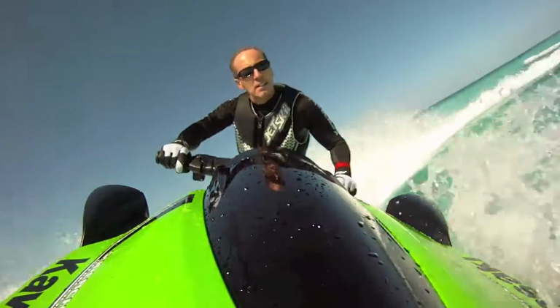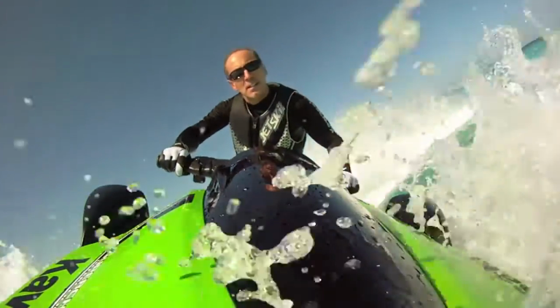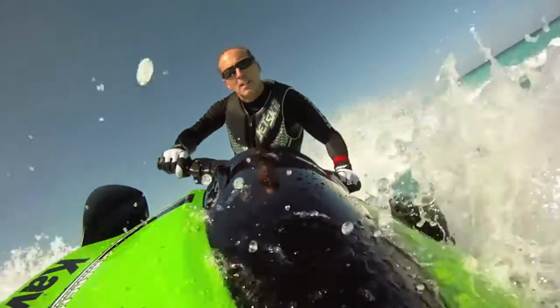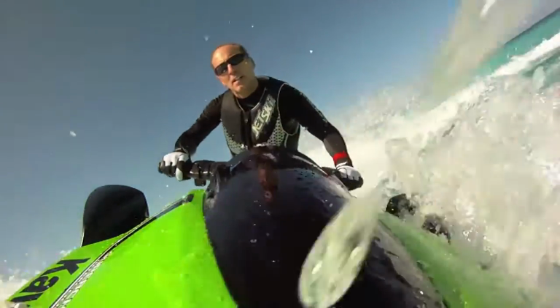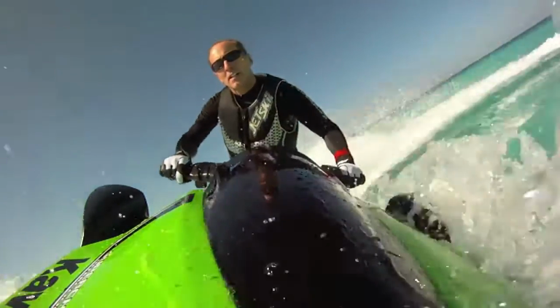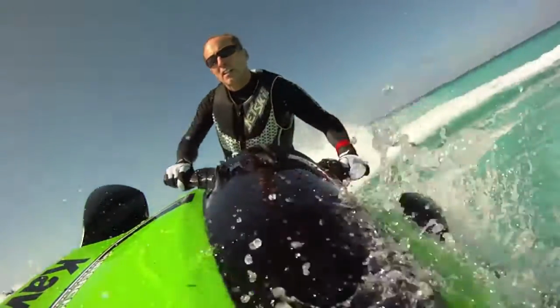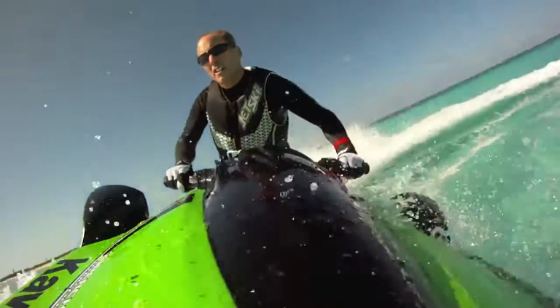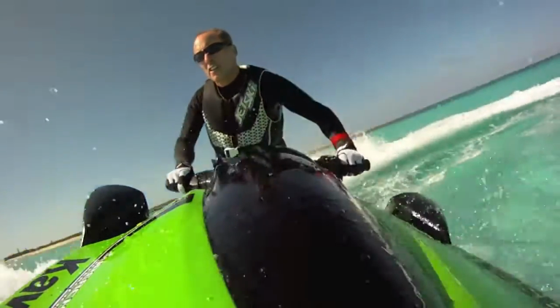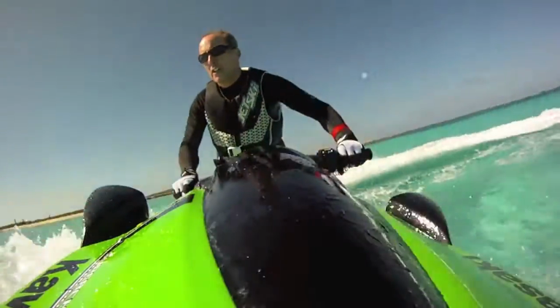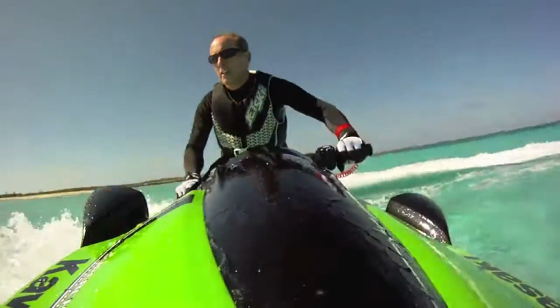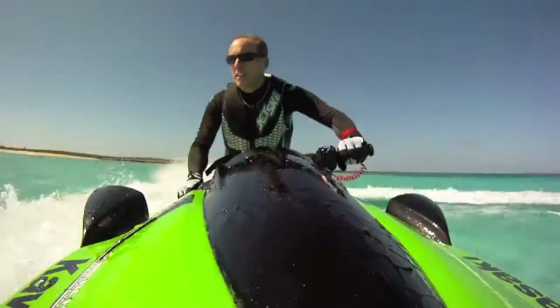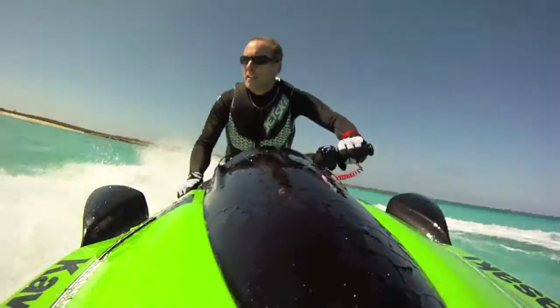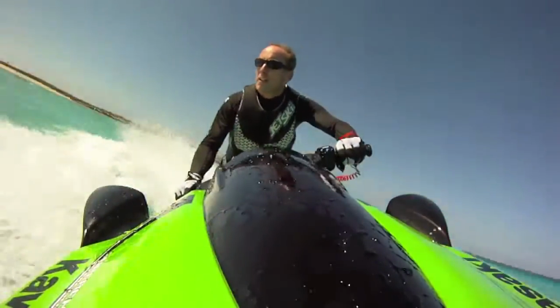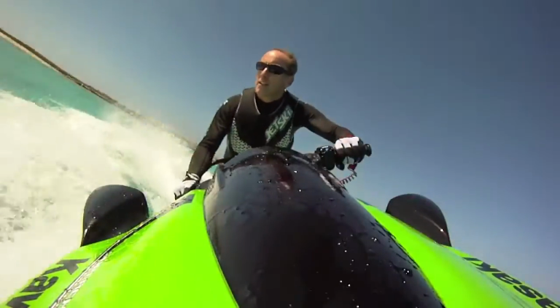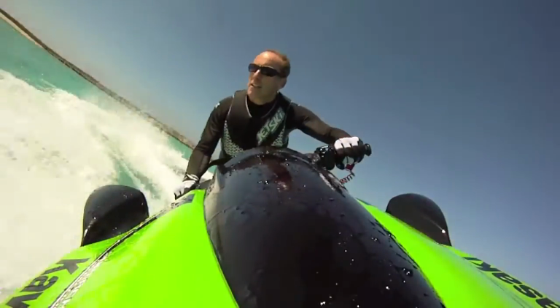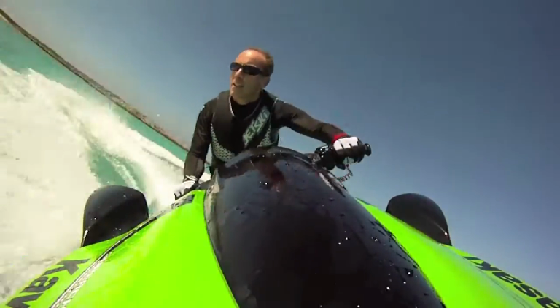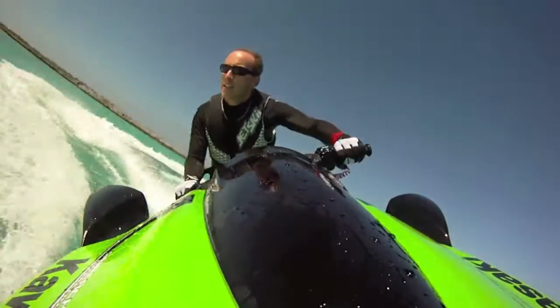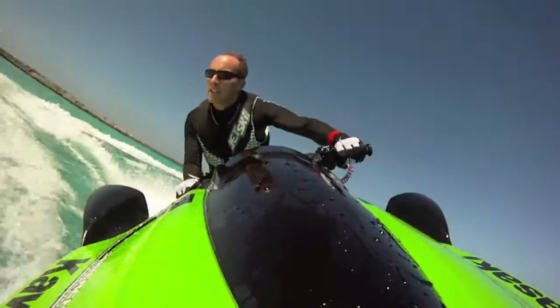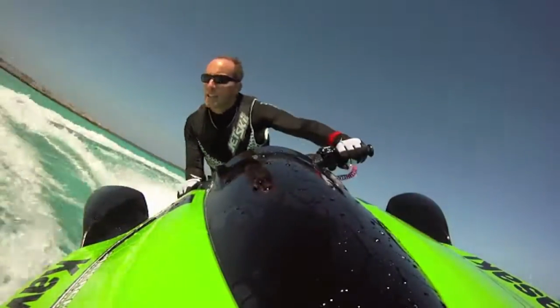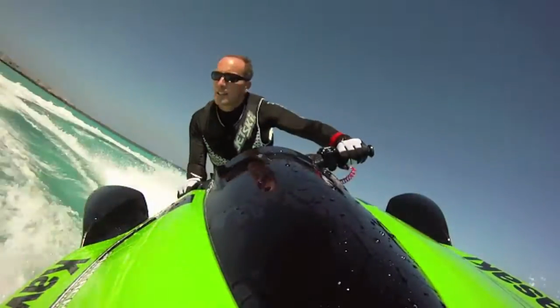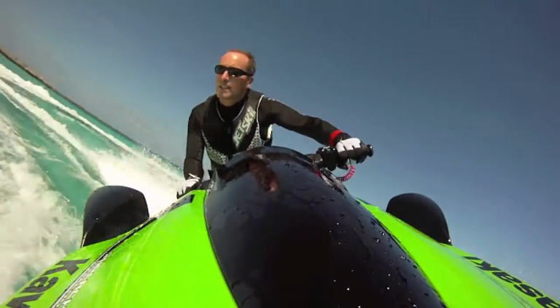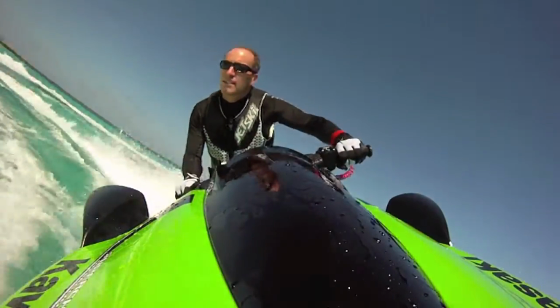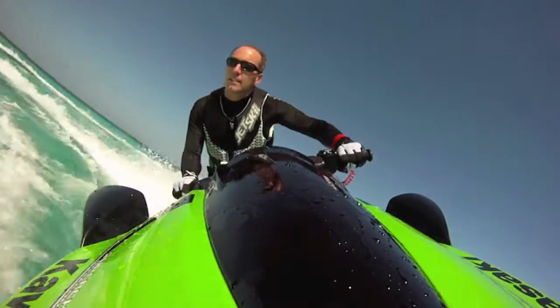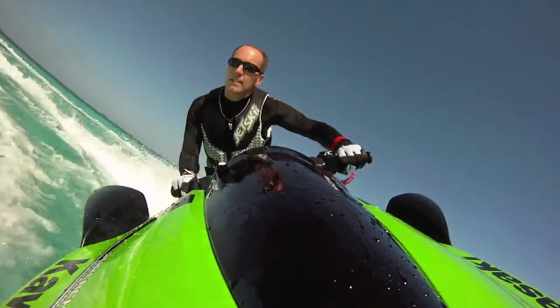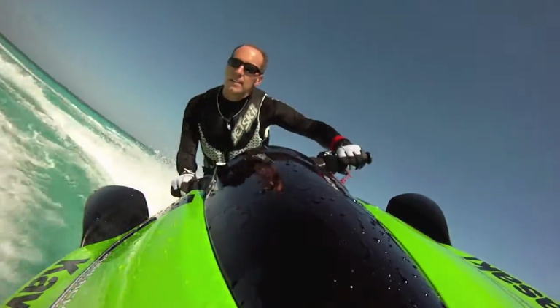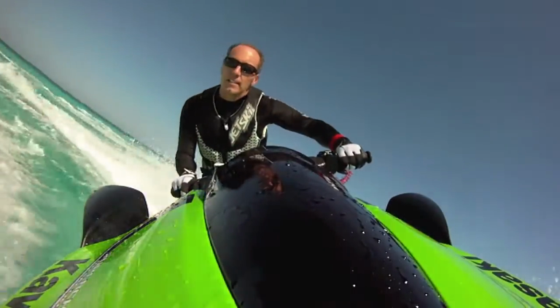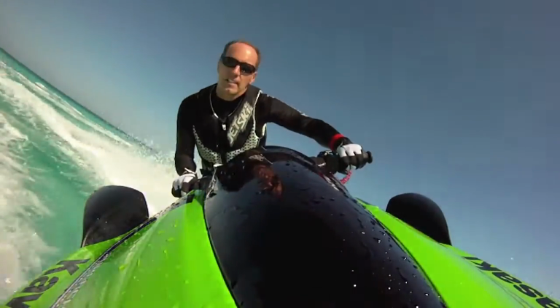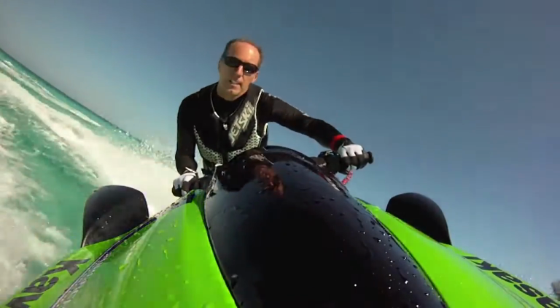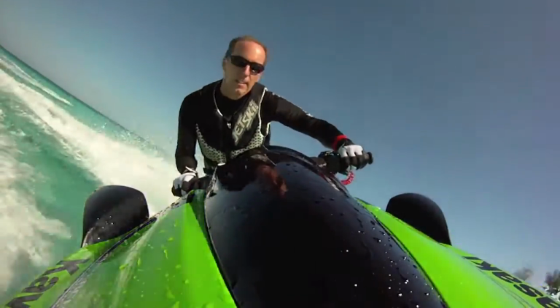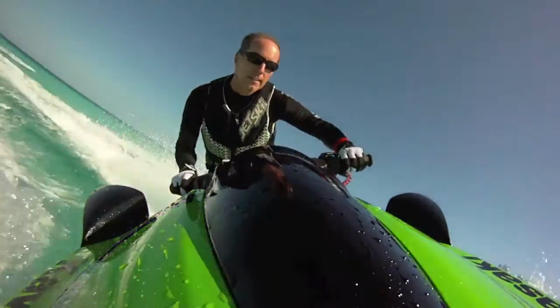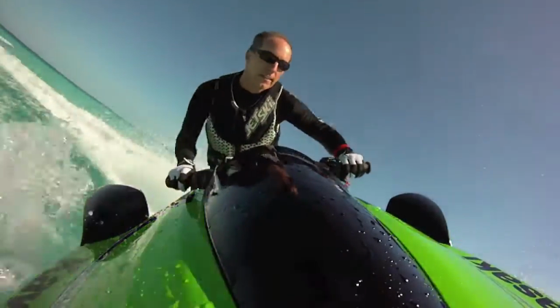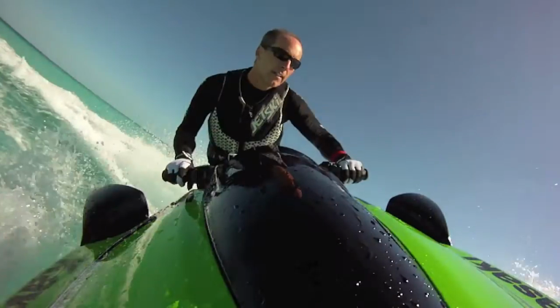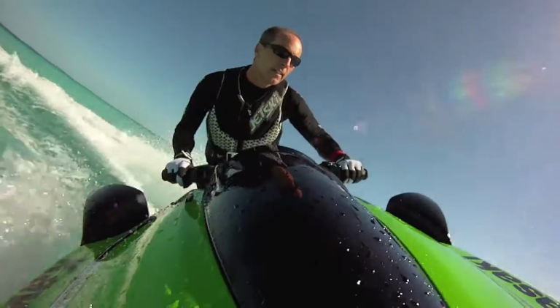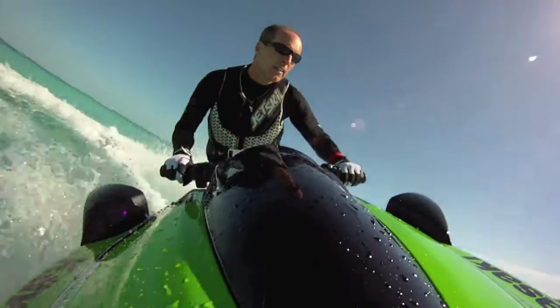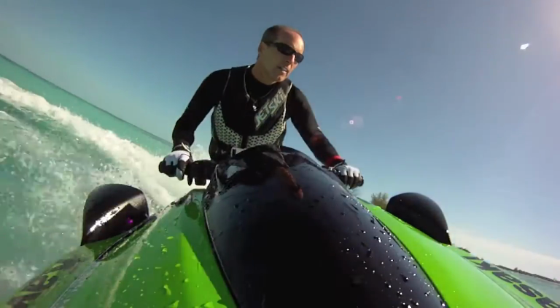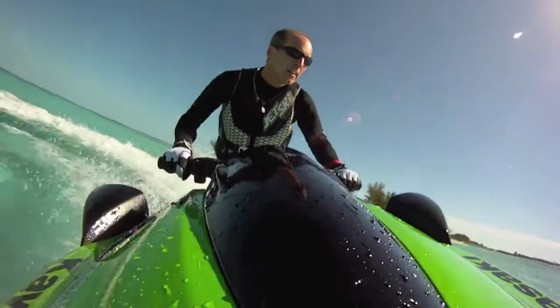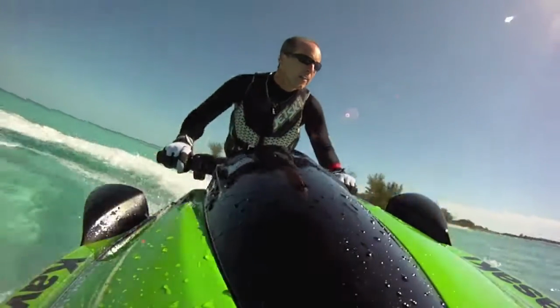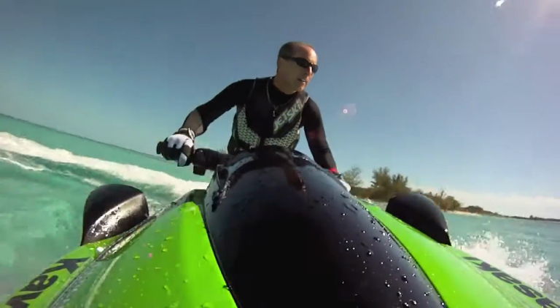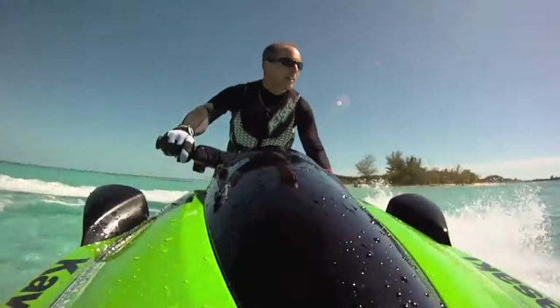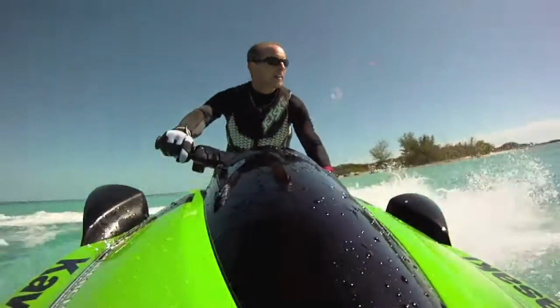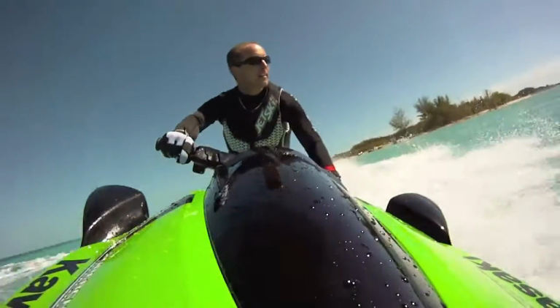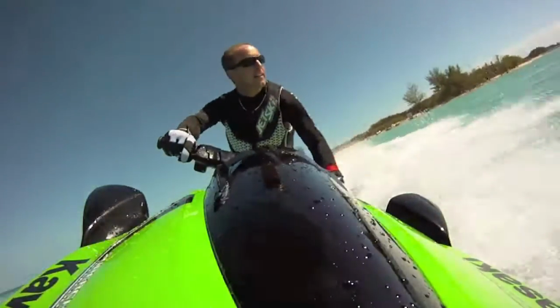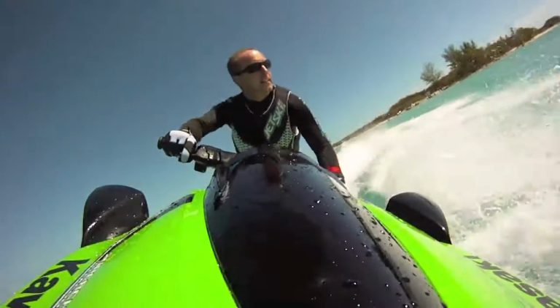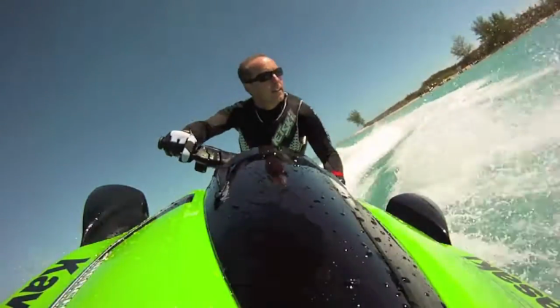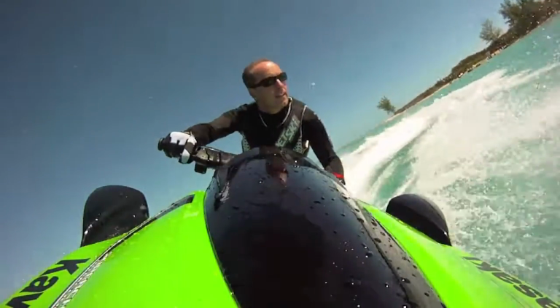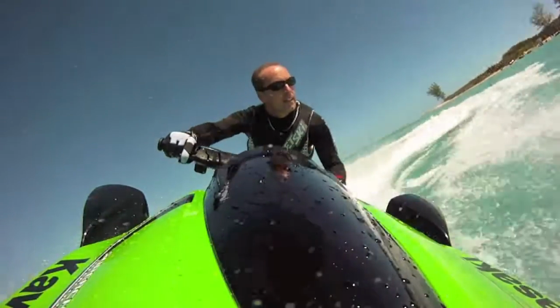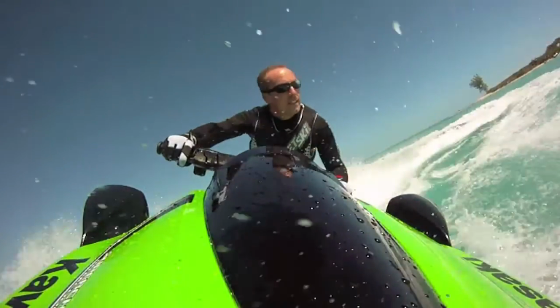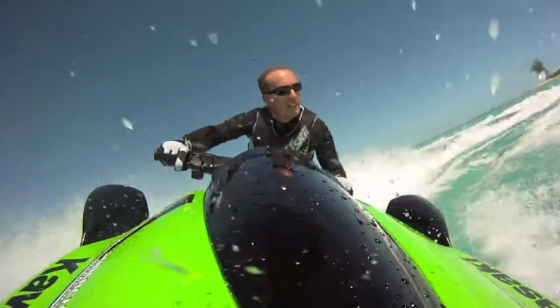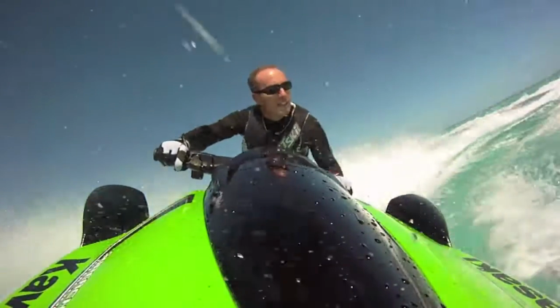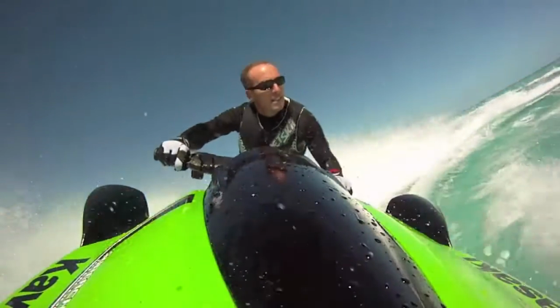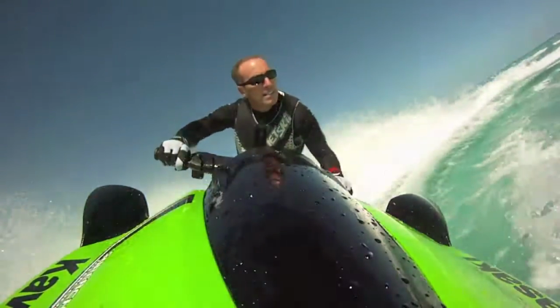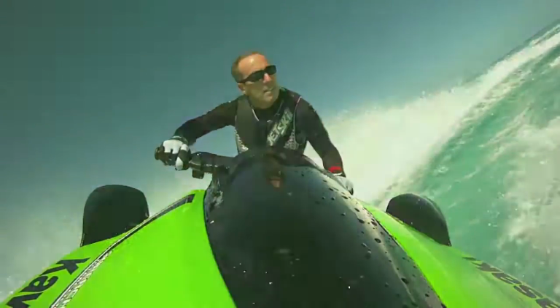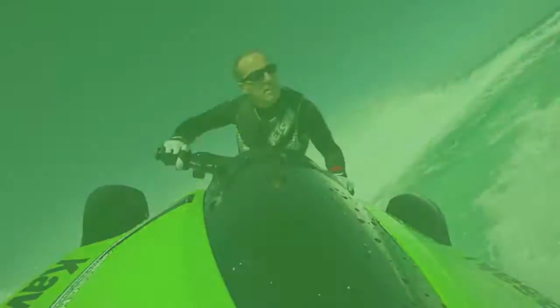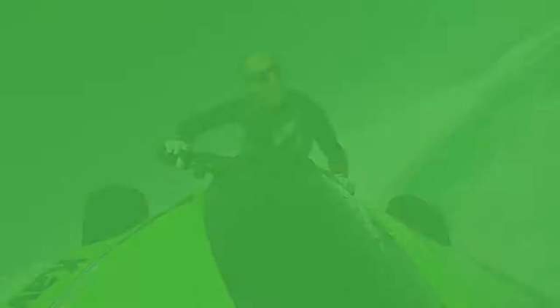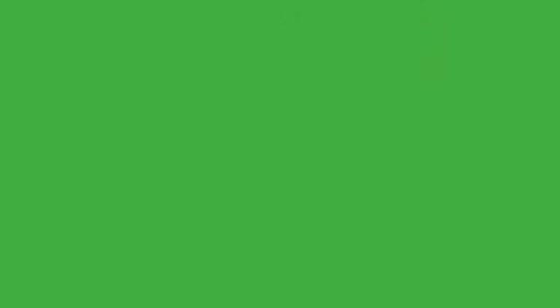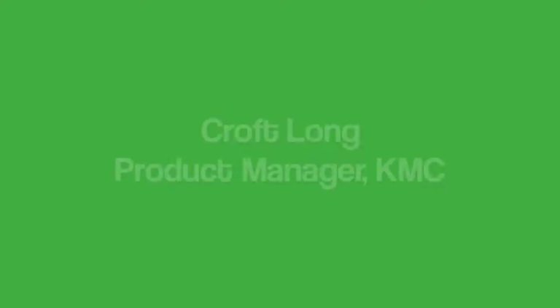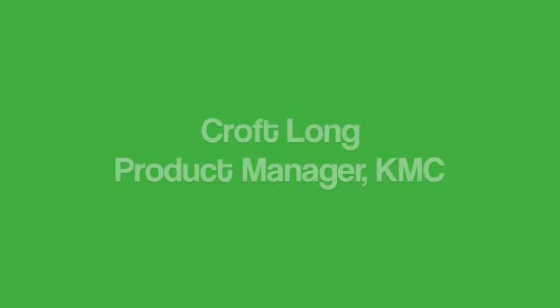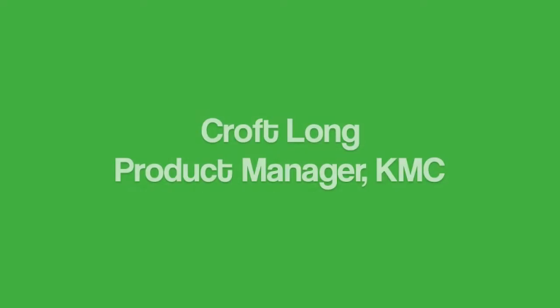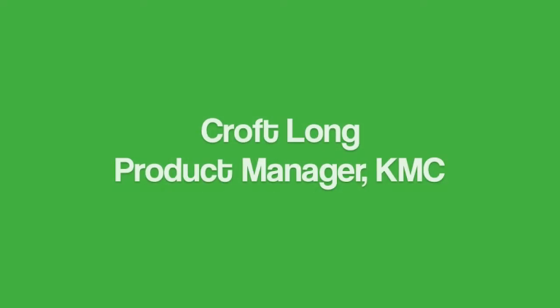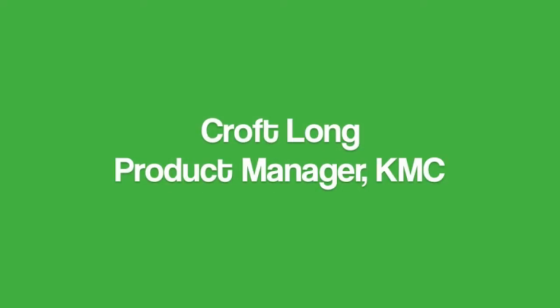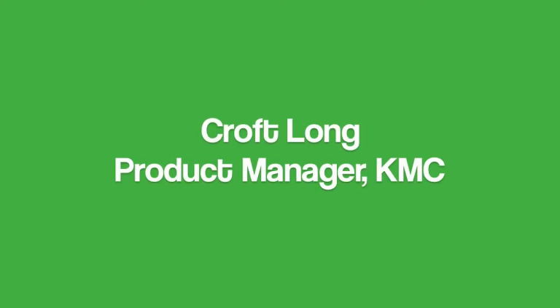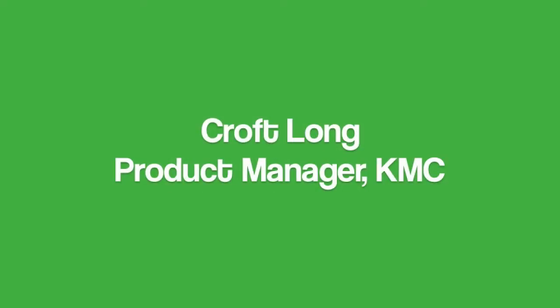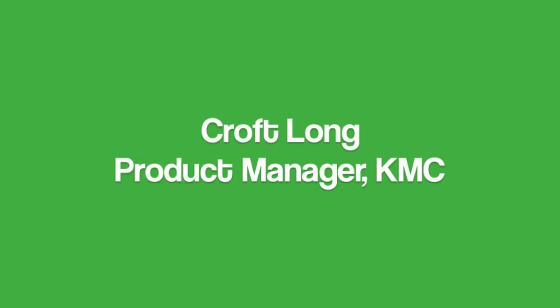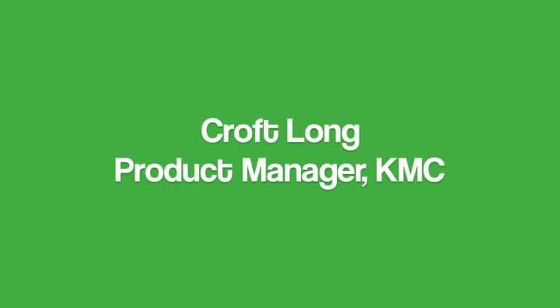The Ultra series, however, isn't just about performance. Kawasaki's Croft Long walks us through some of the boat's additional features and improvements.